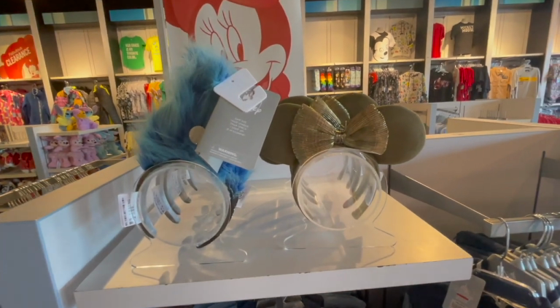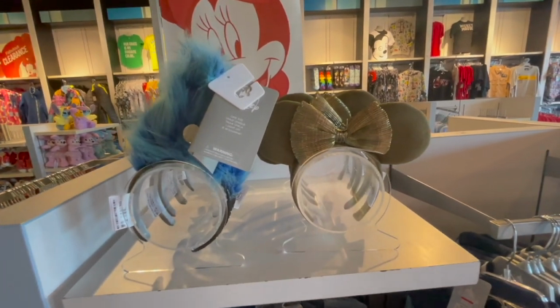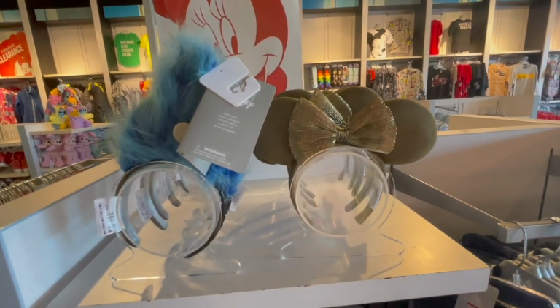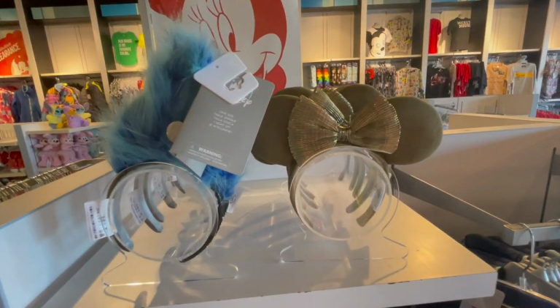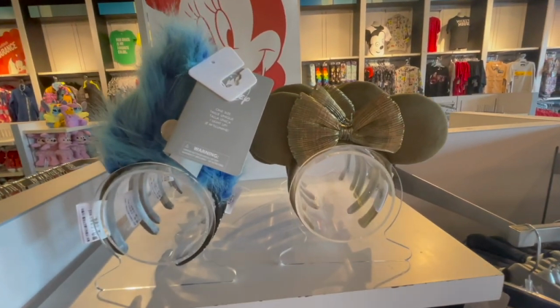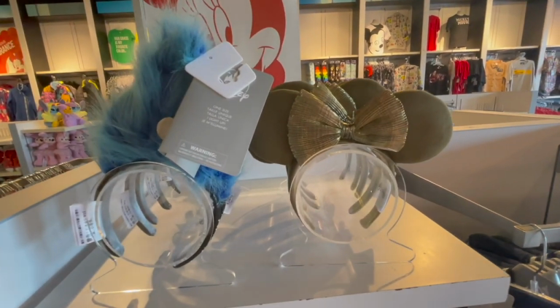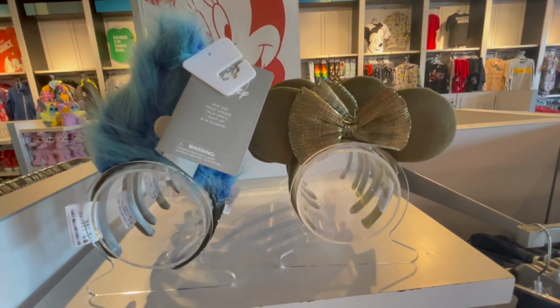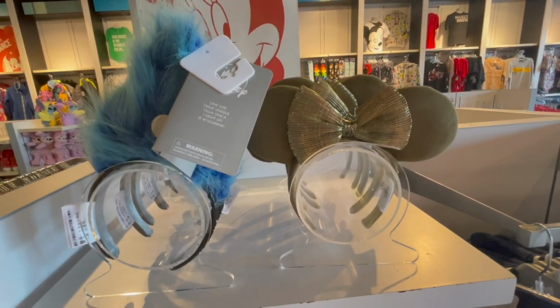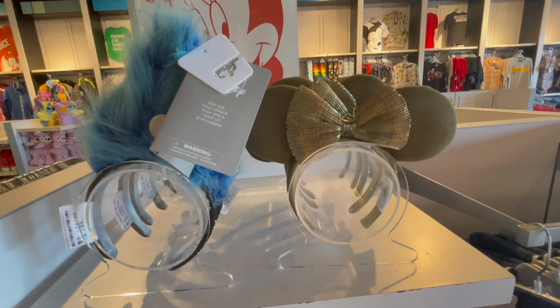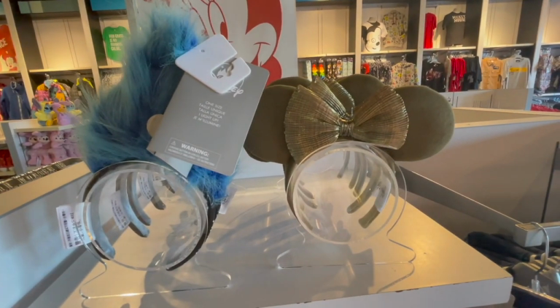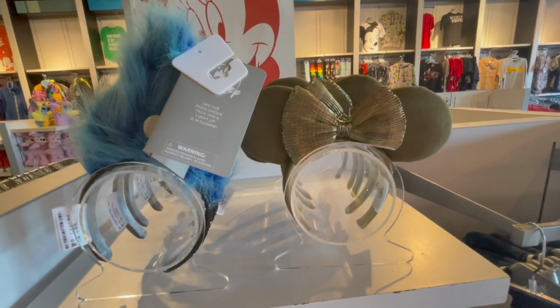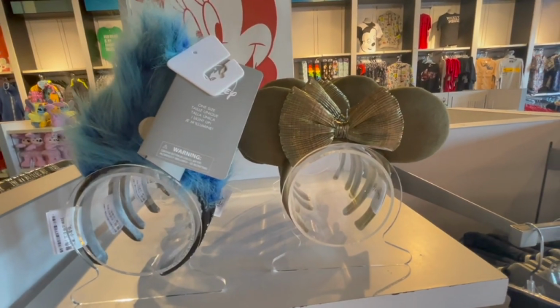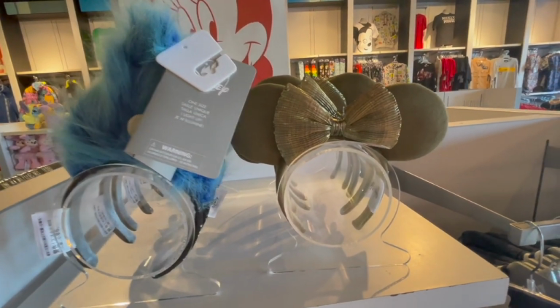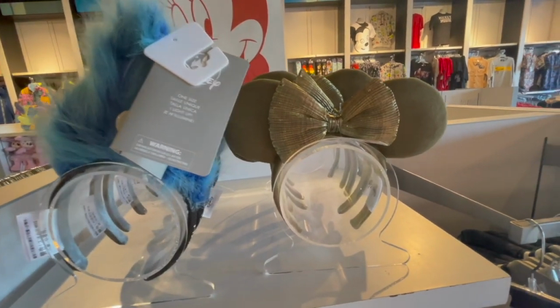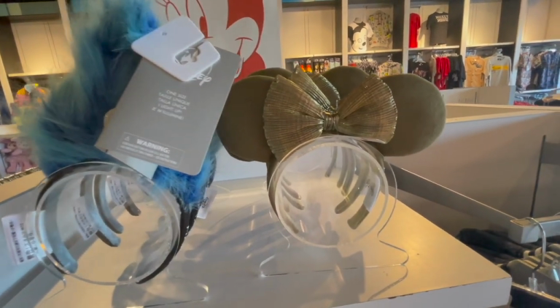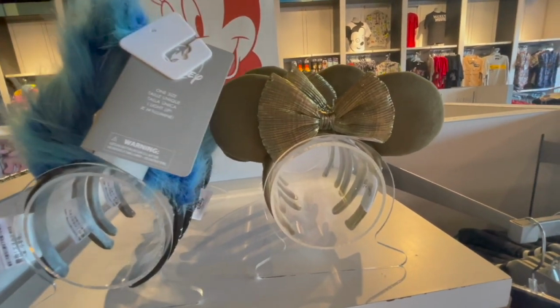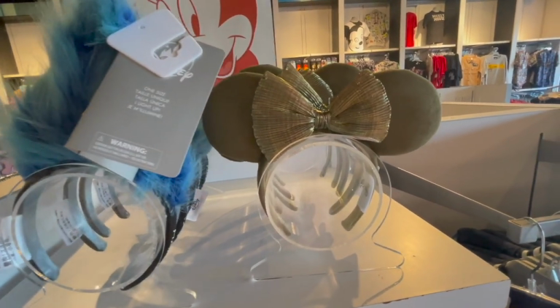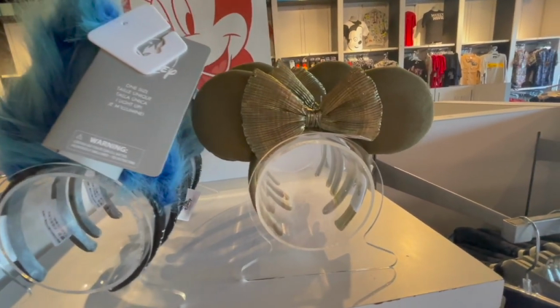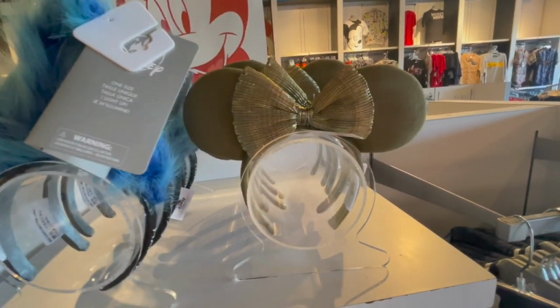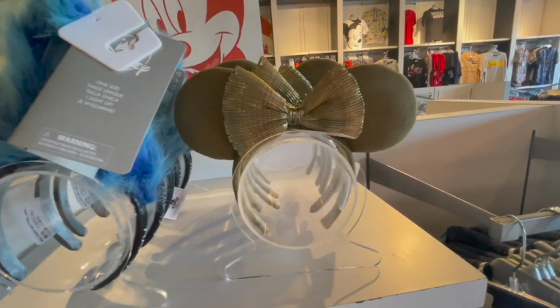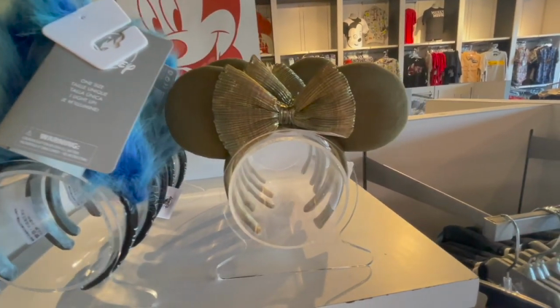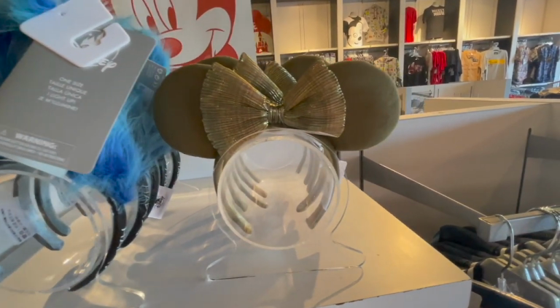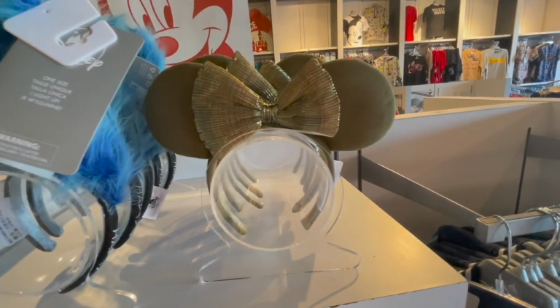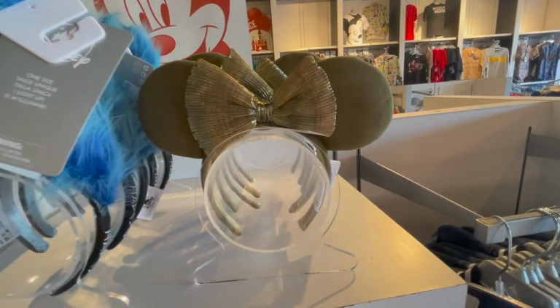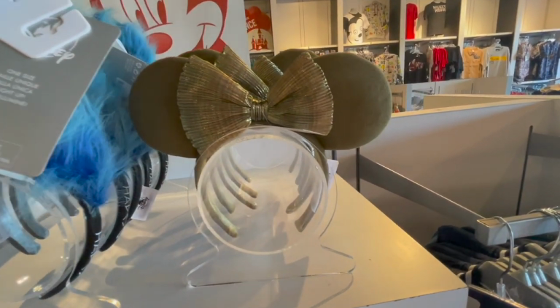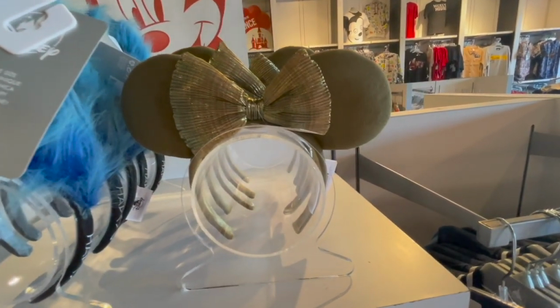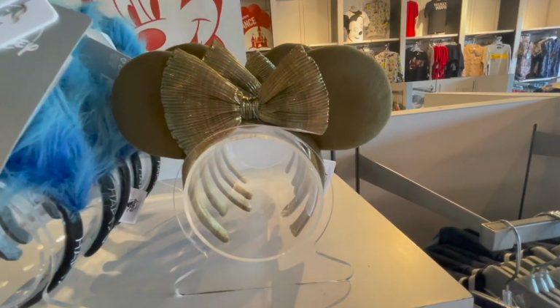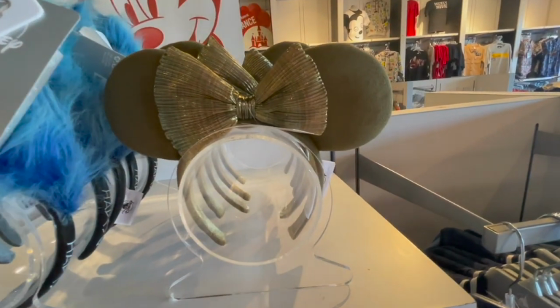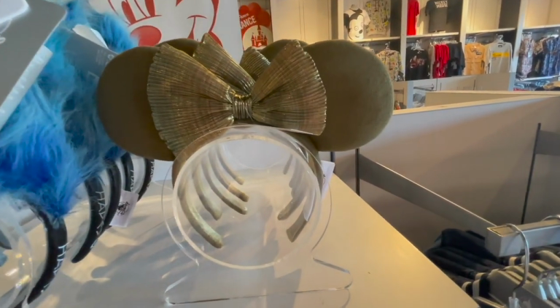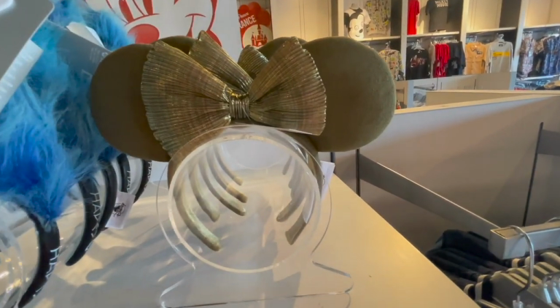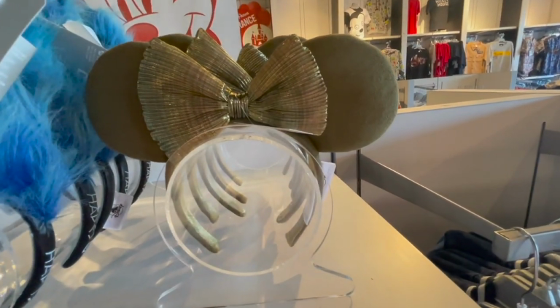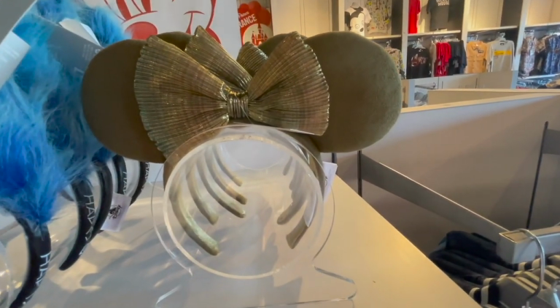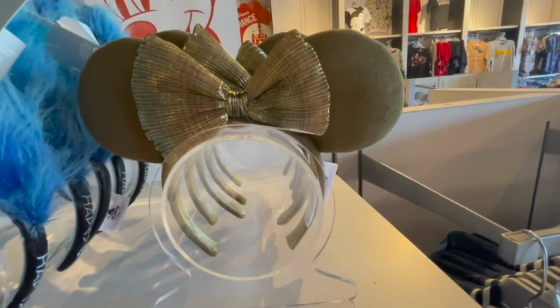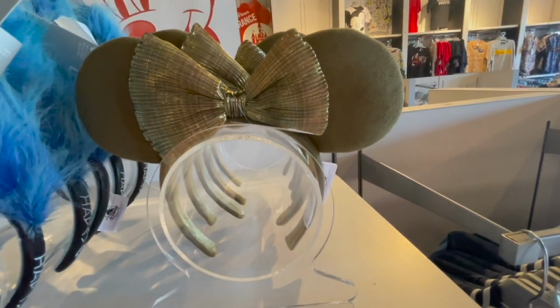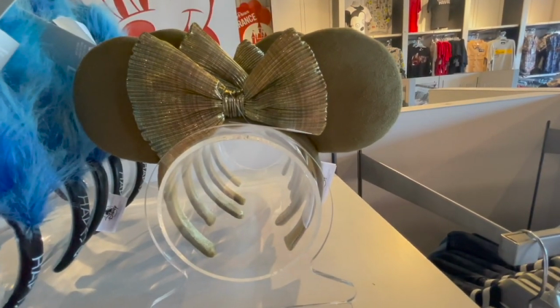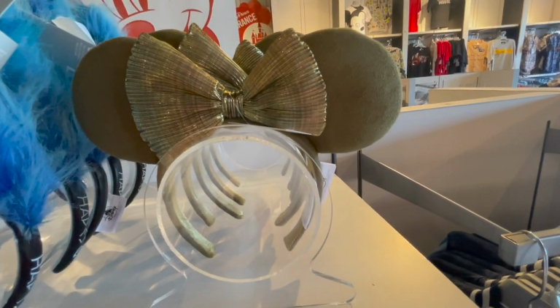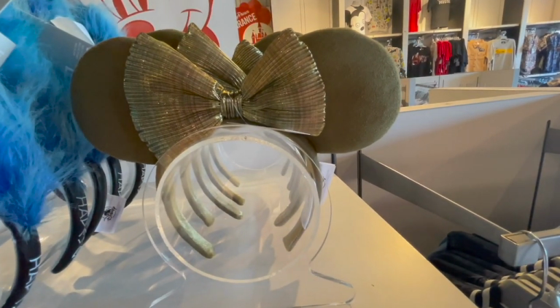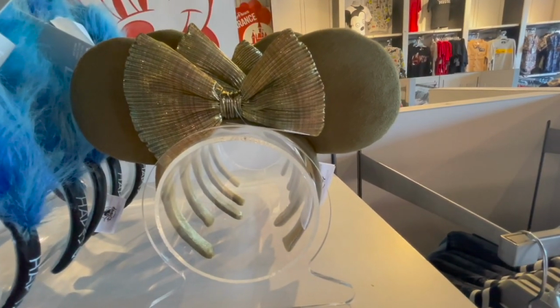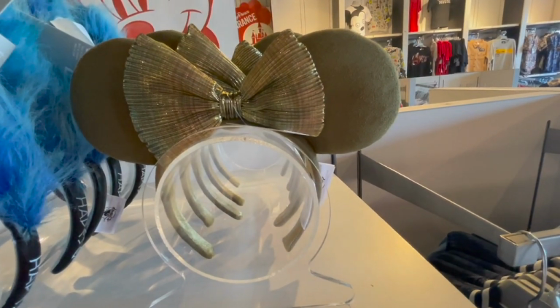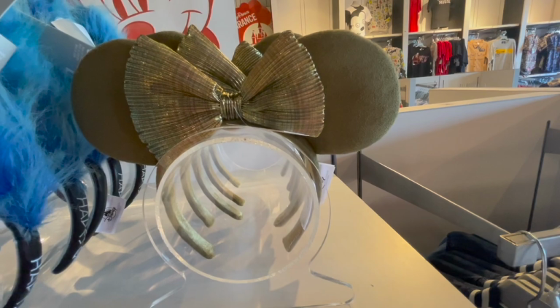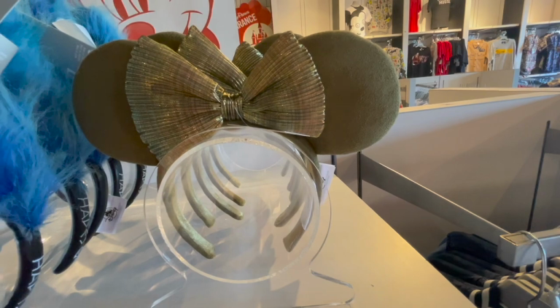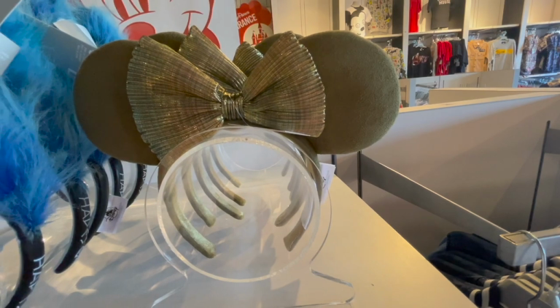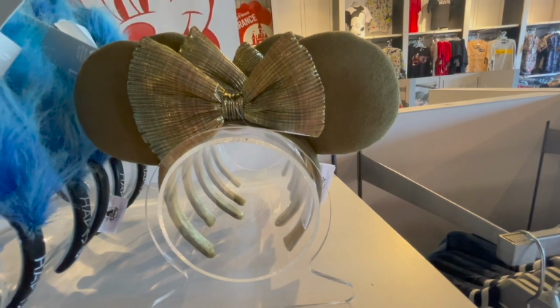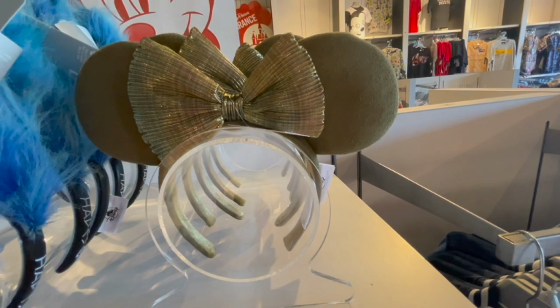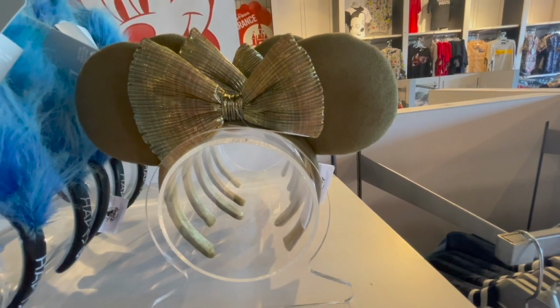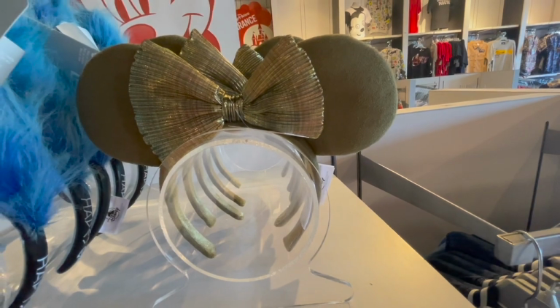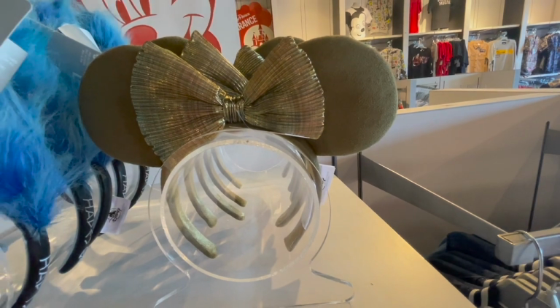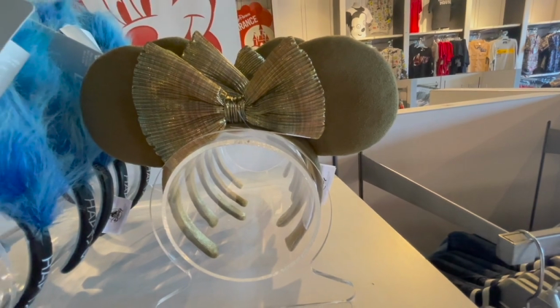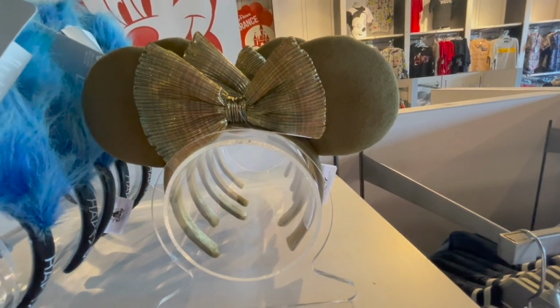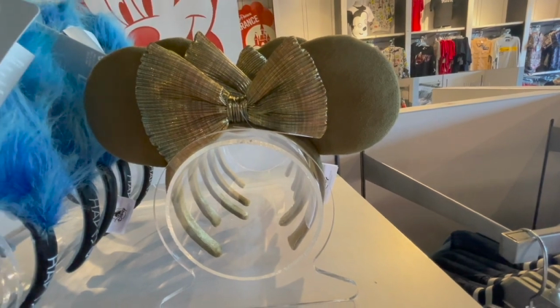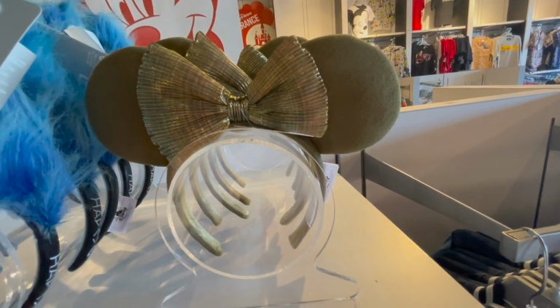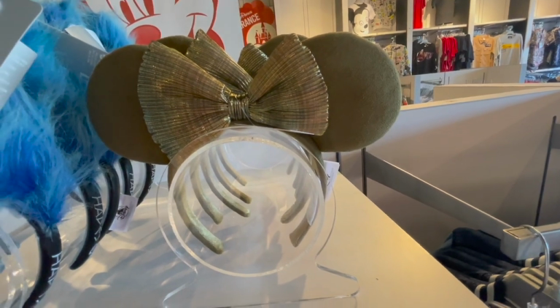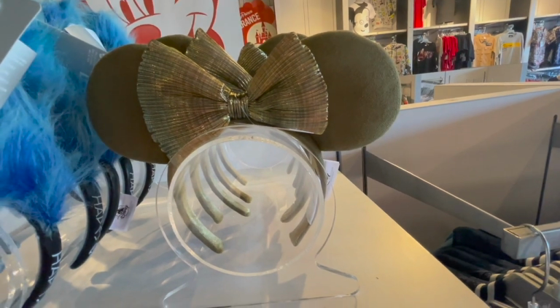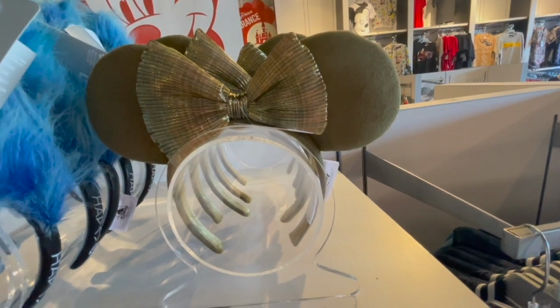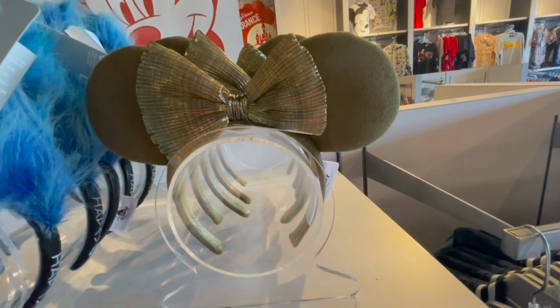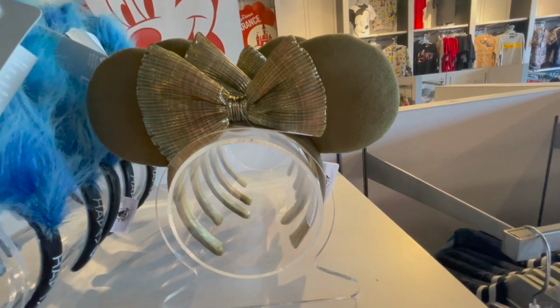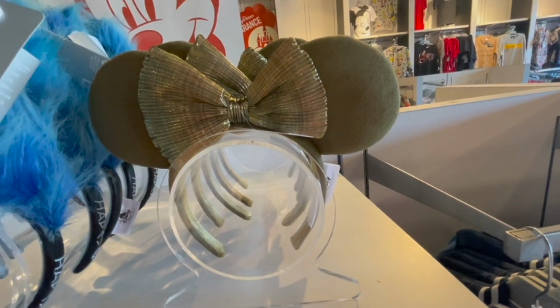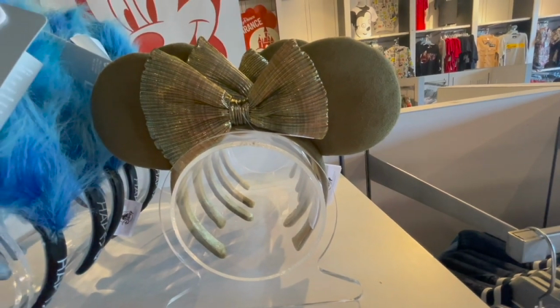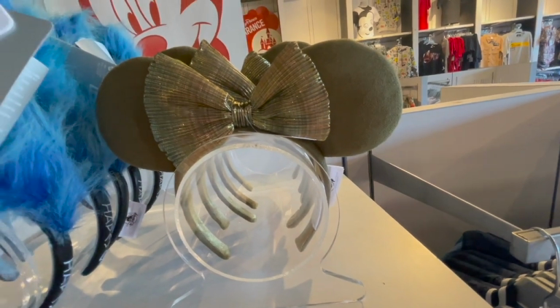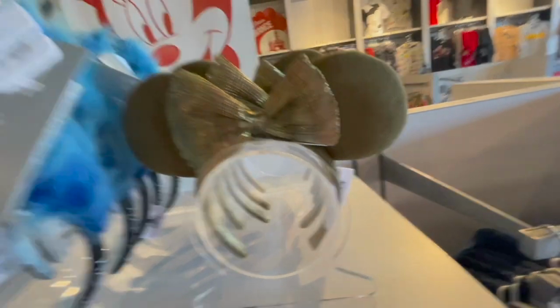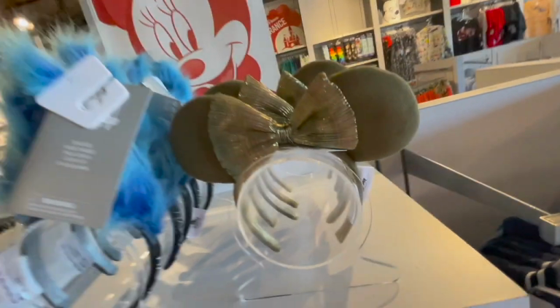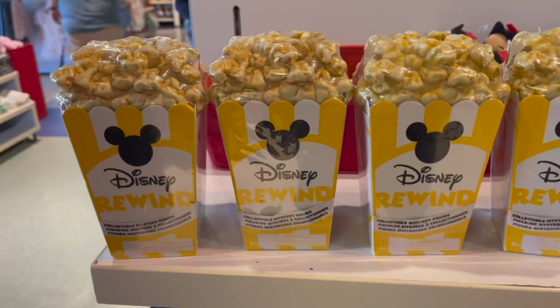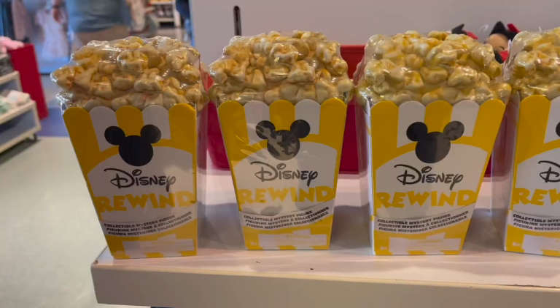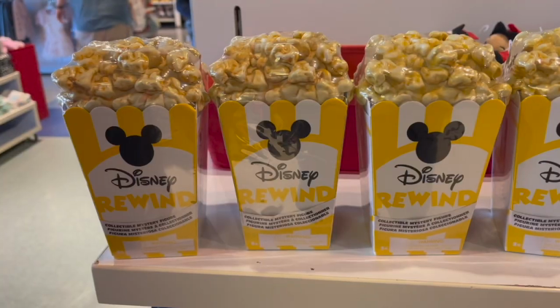These were the only Mickey ears we found in the store. I don't think the blue one counts because it's not Mickey ears. I found these kind of basic, so I didn't get those.